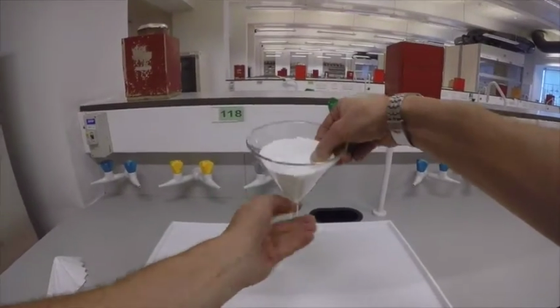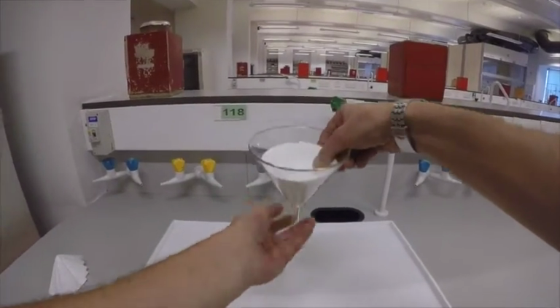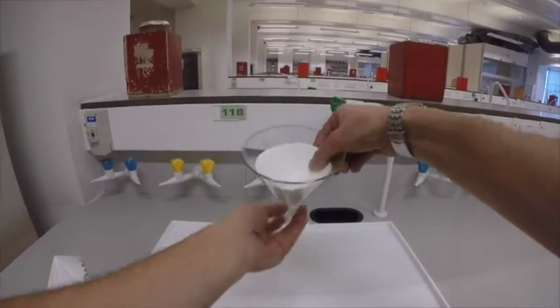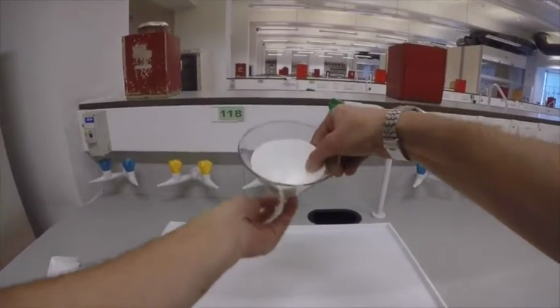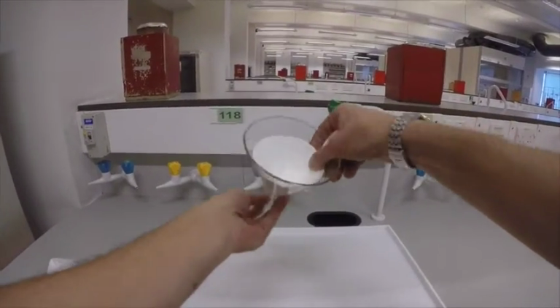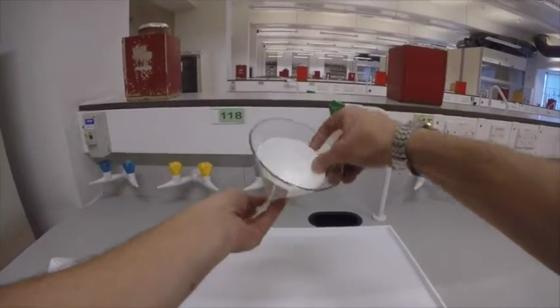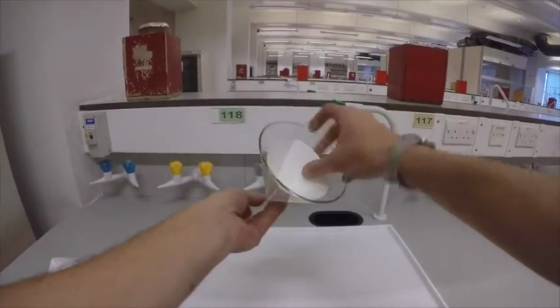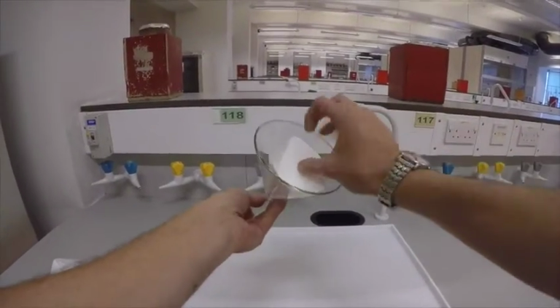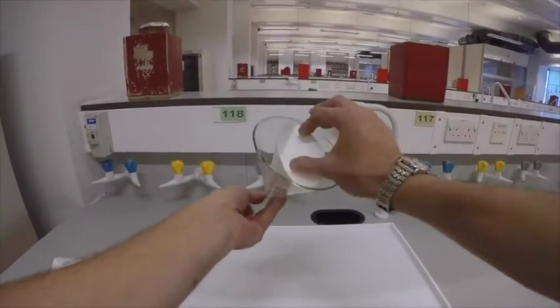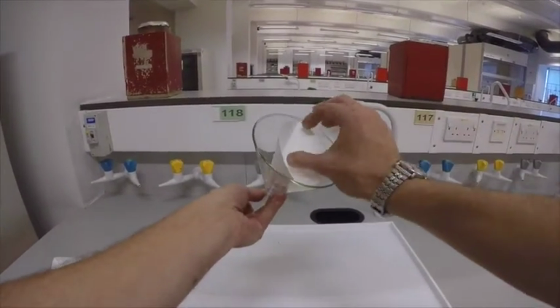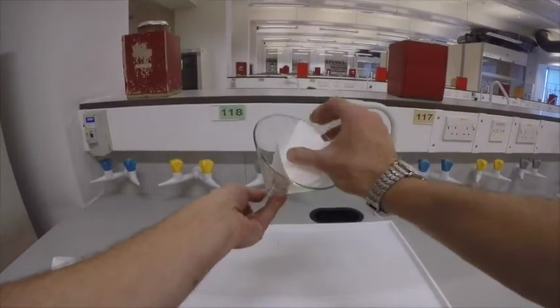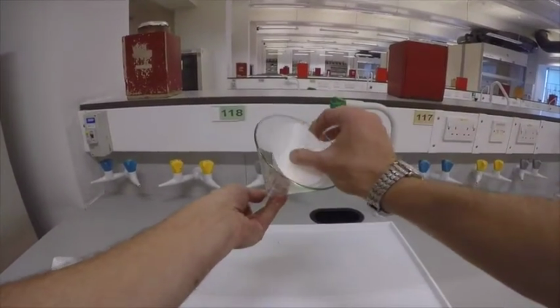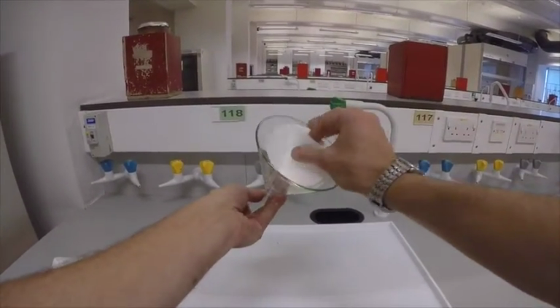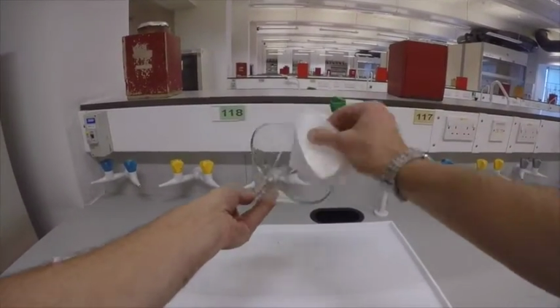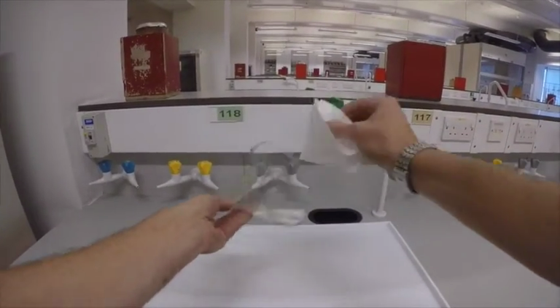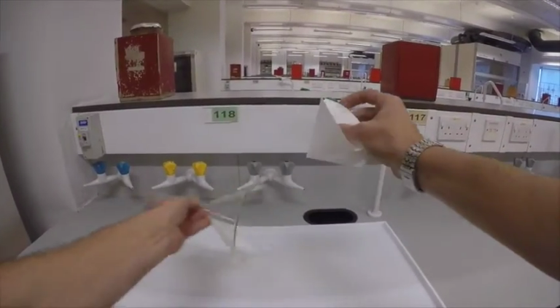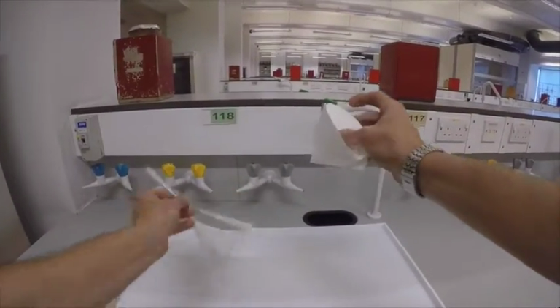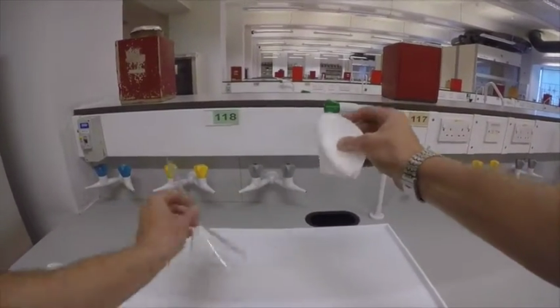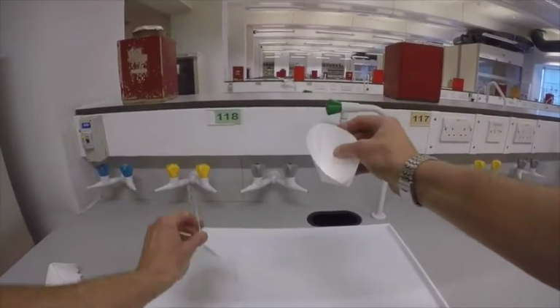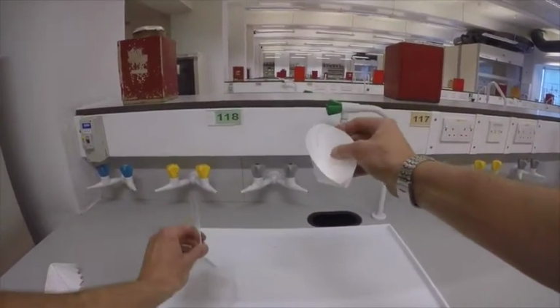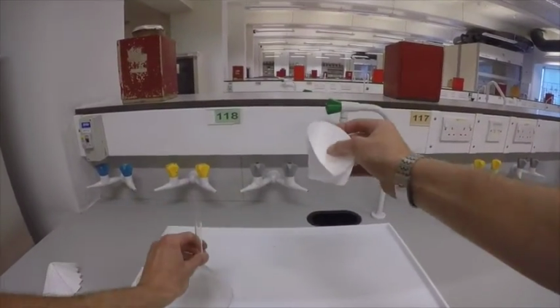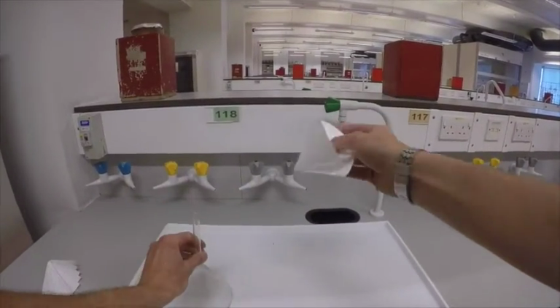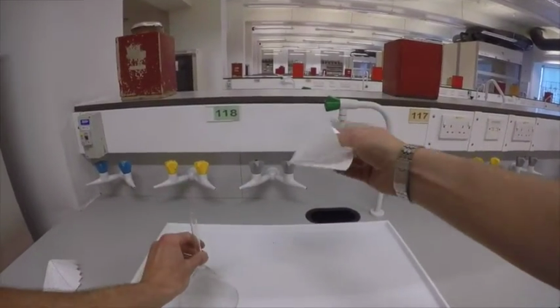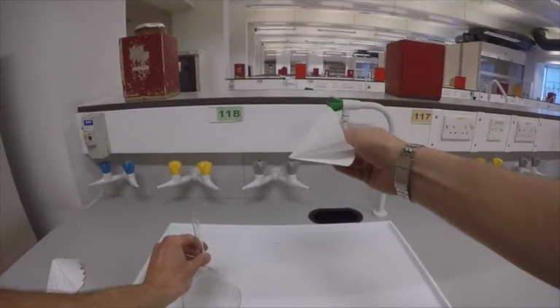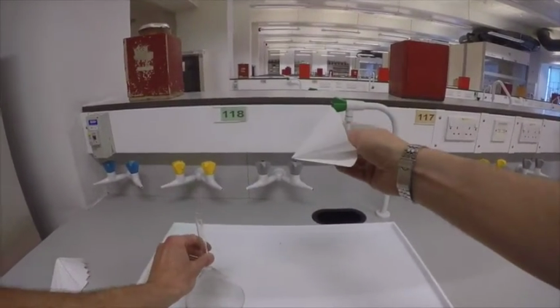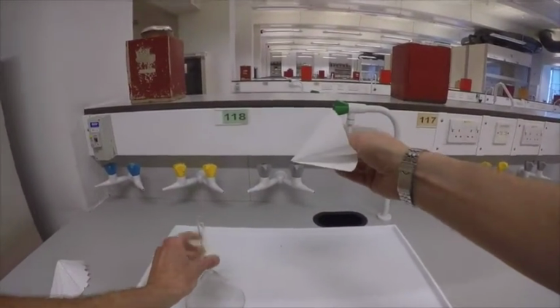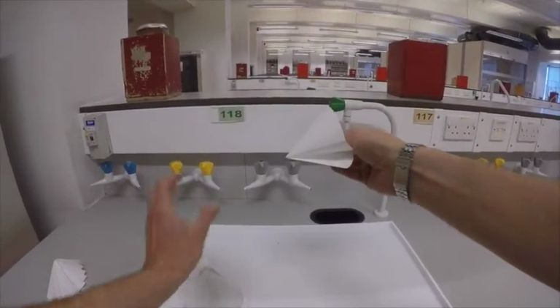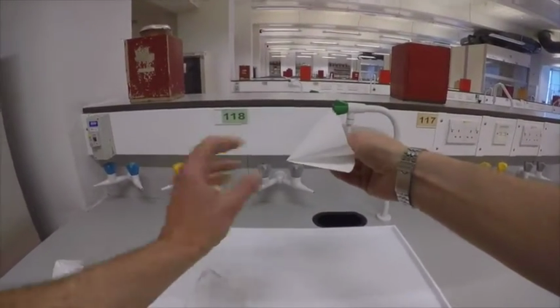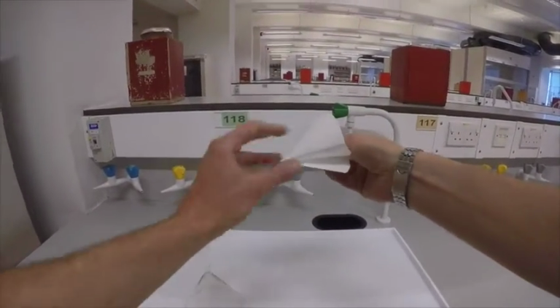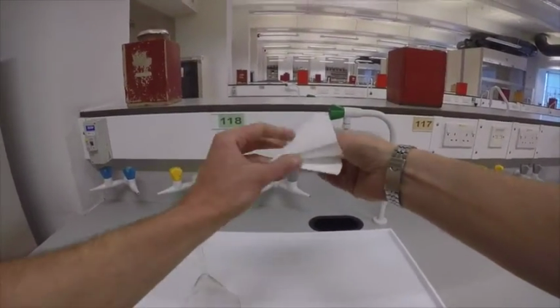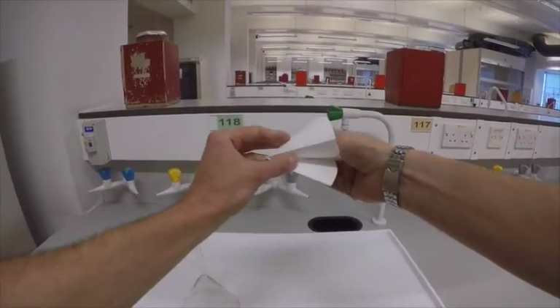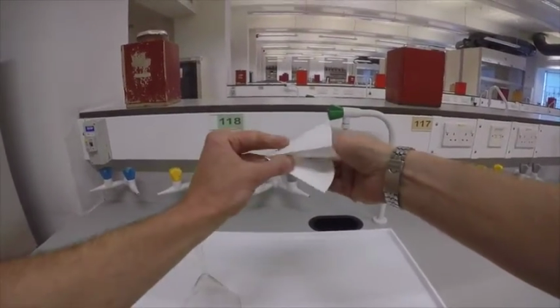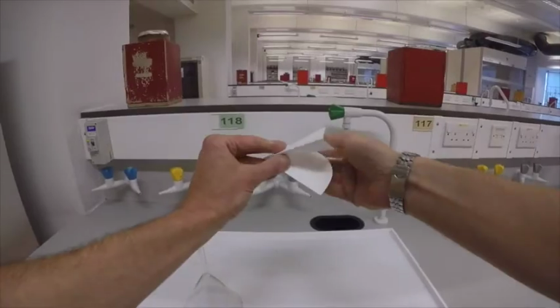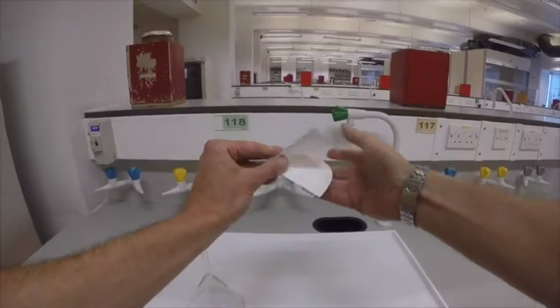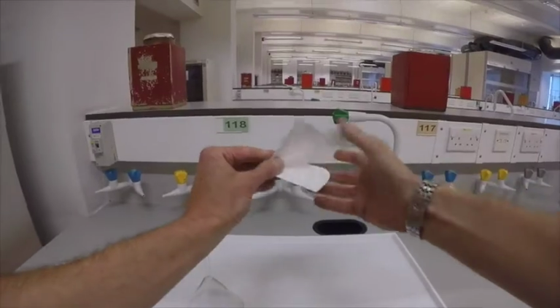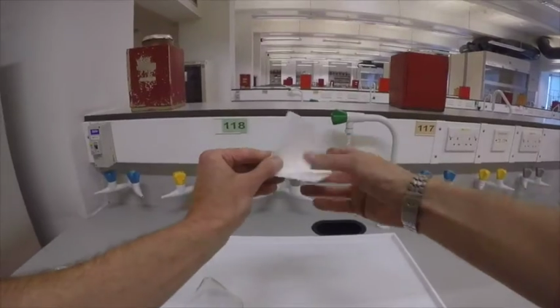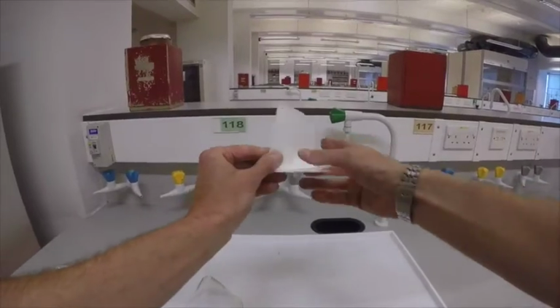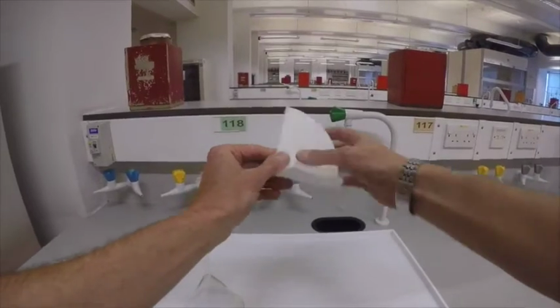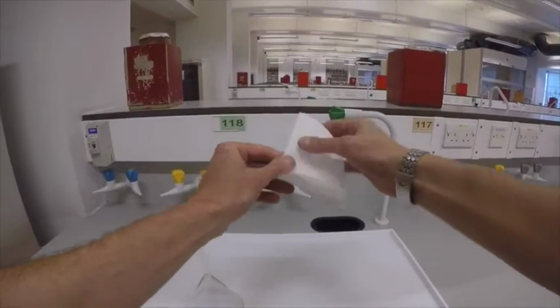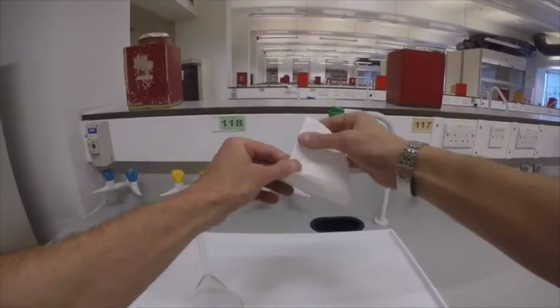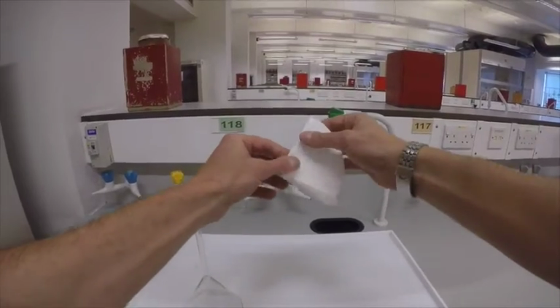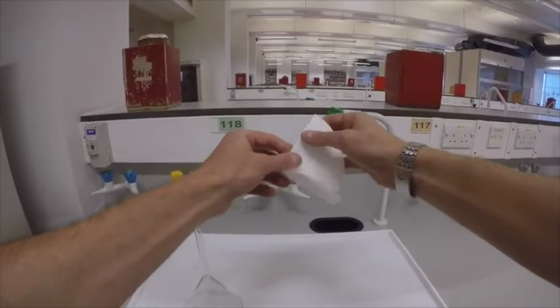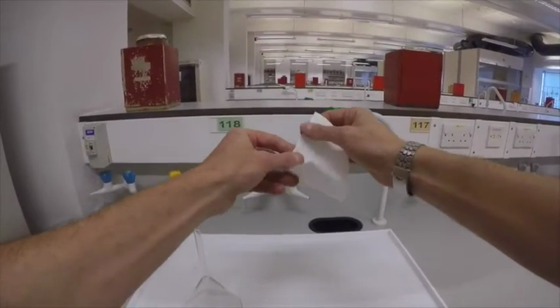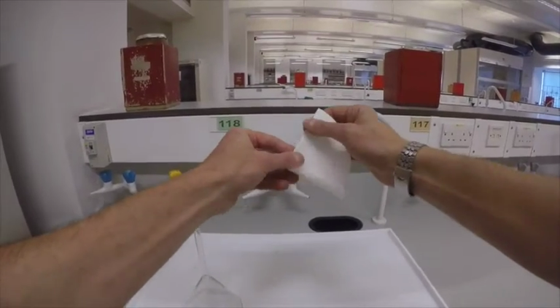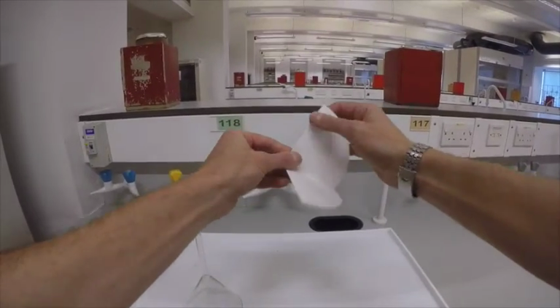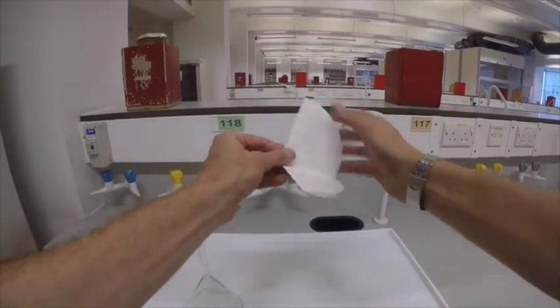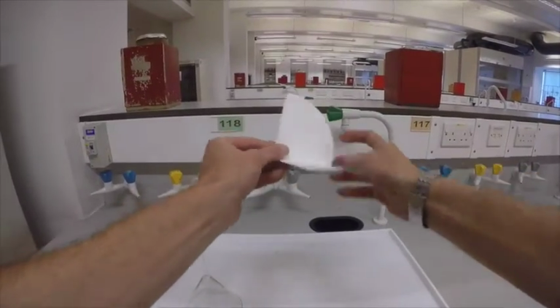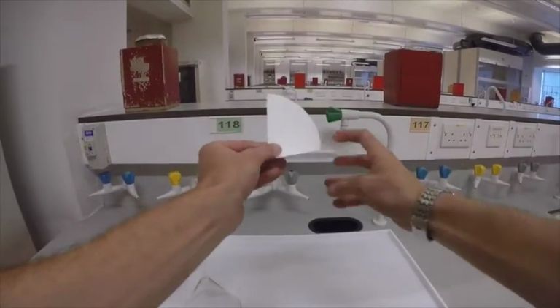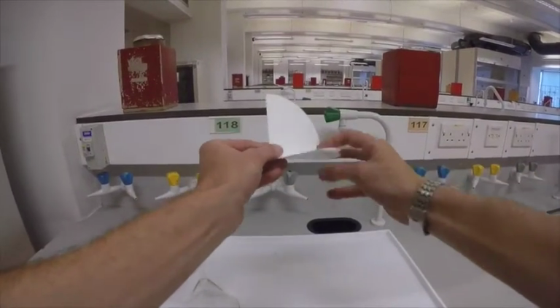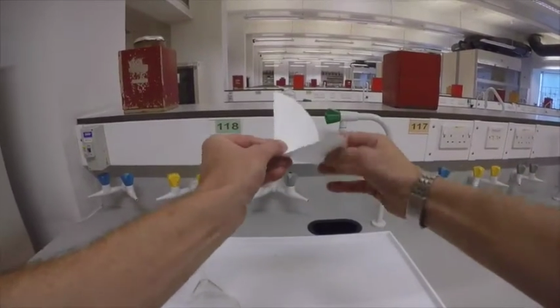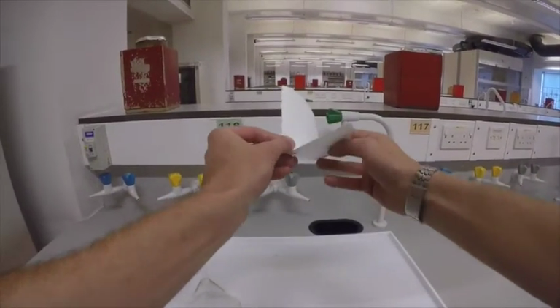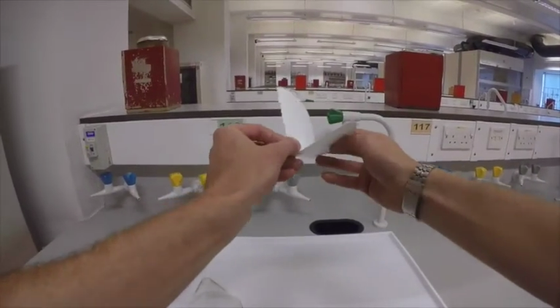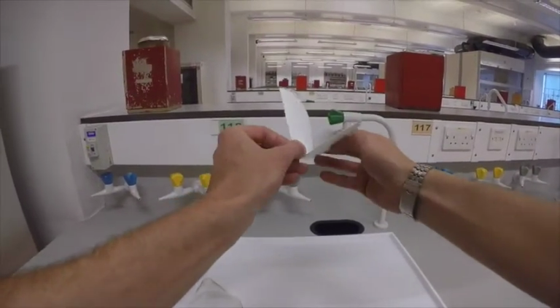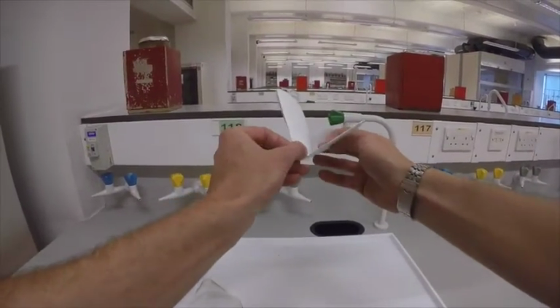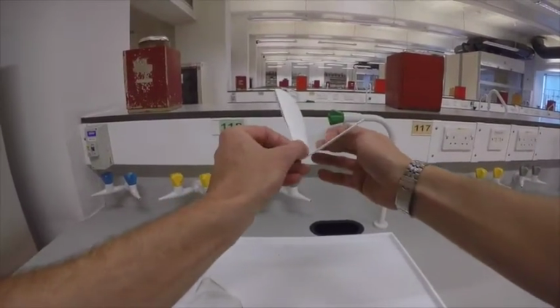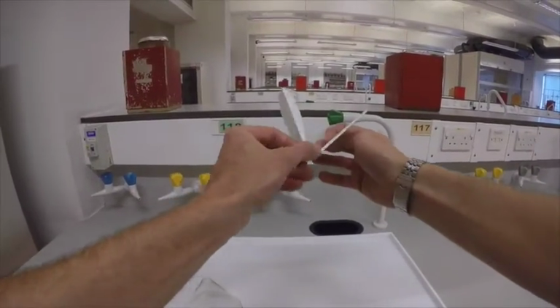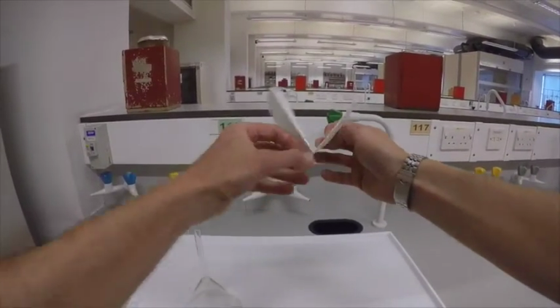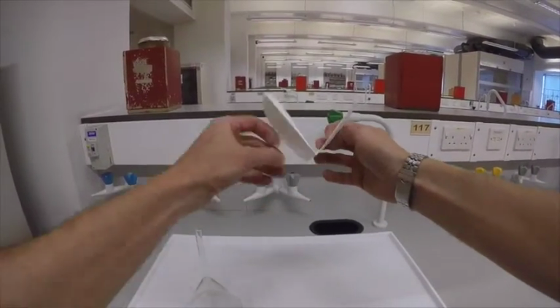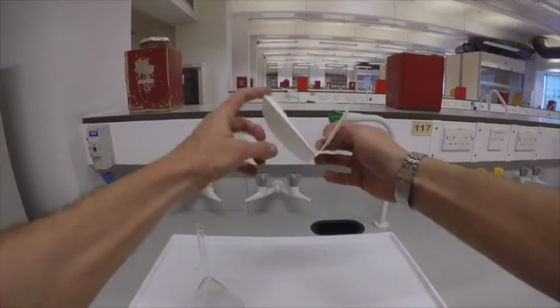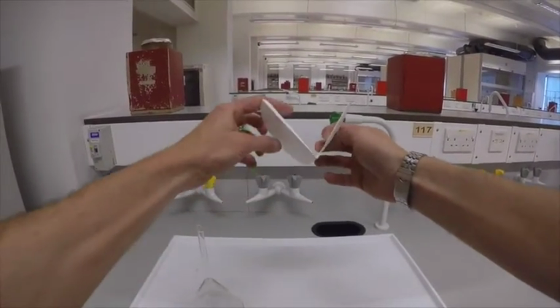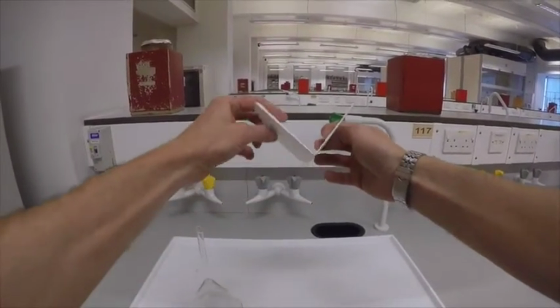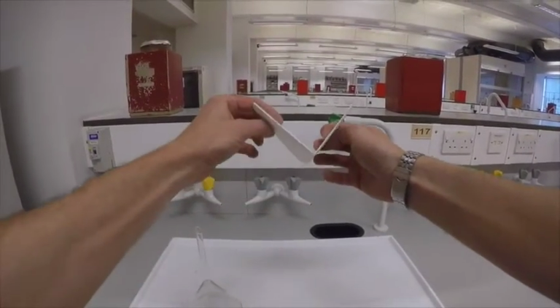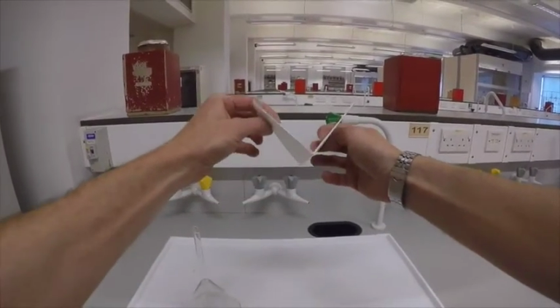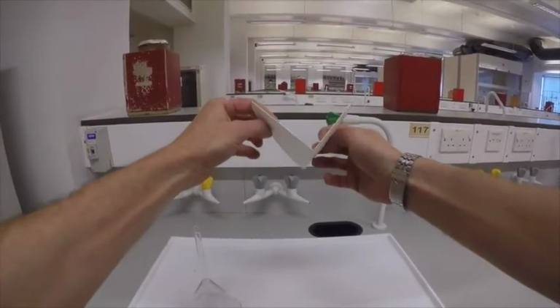What I'm going to show you is how you can increase that surface area, and that is through the process of fluting.